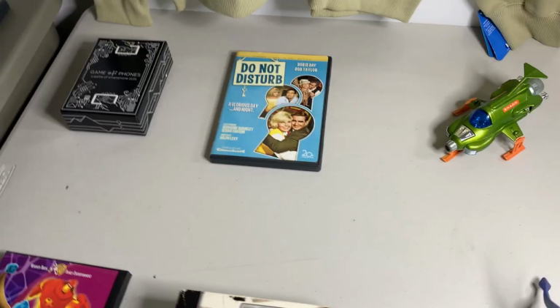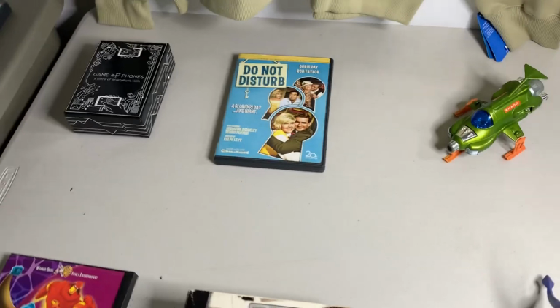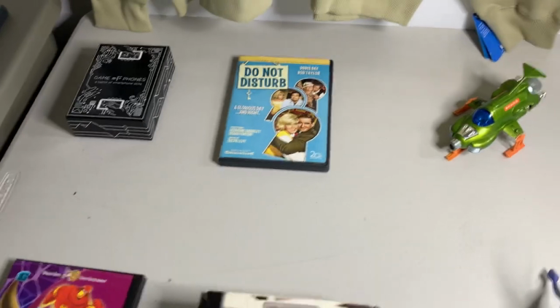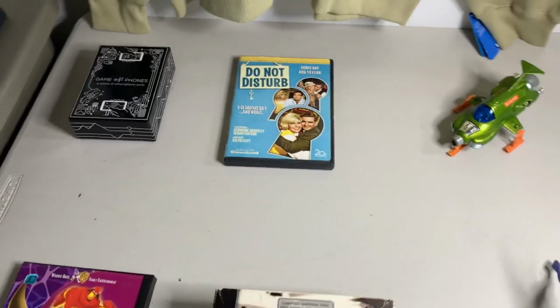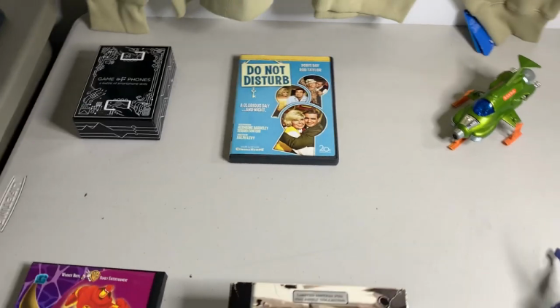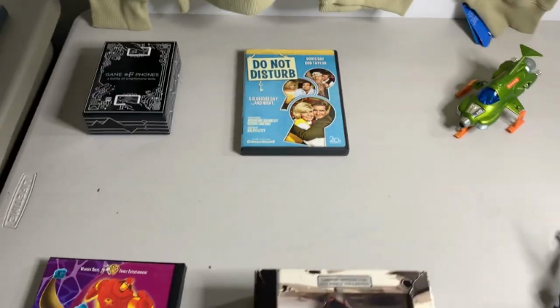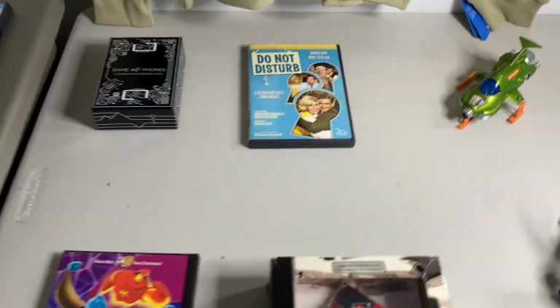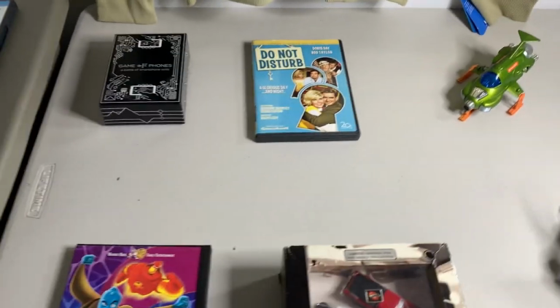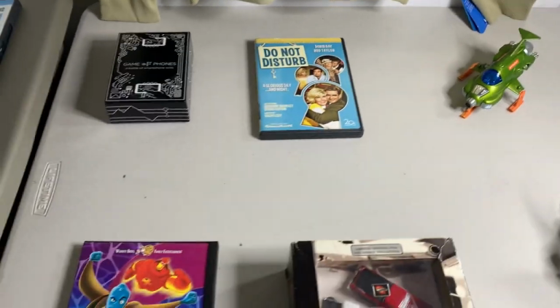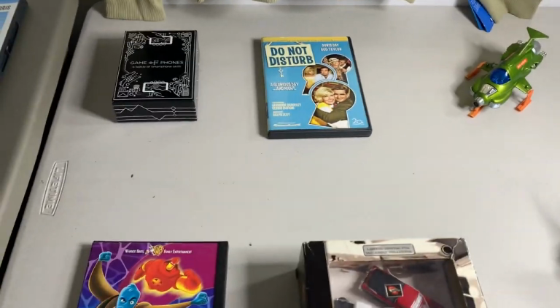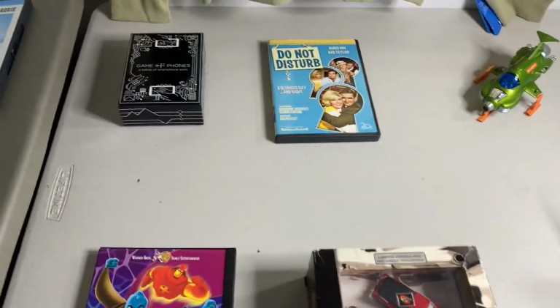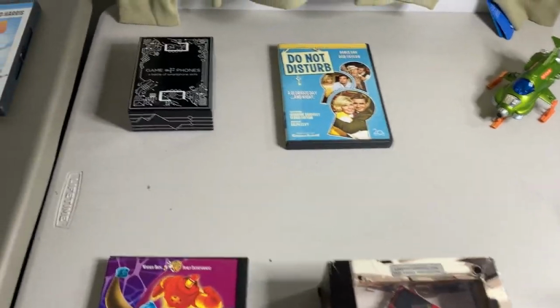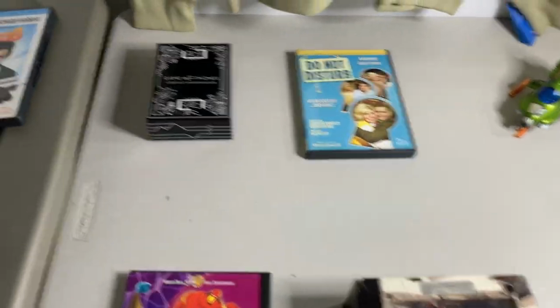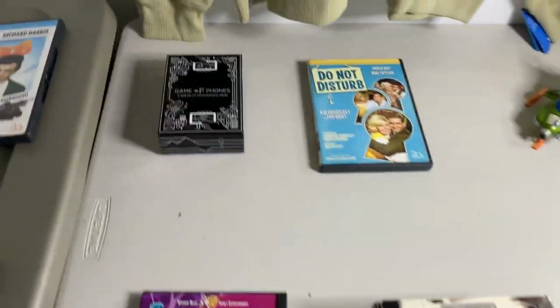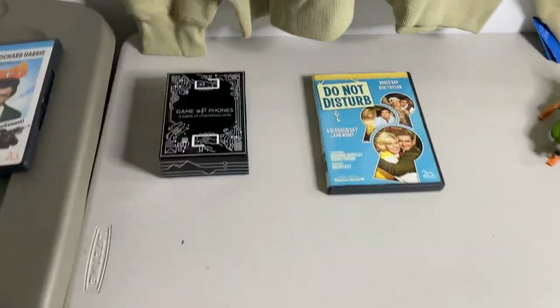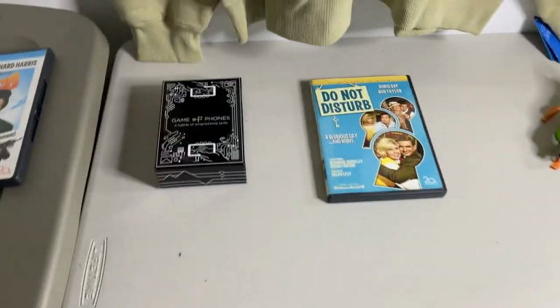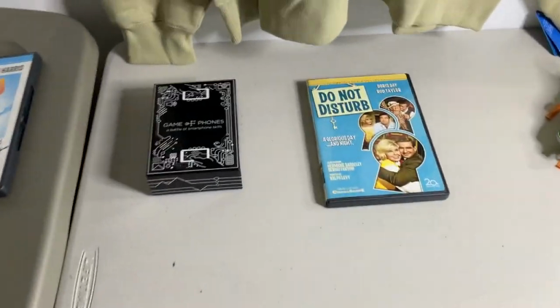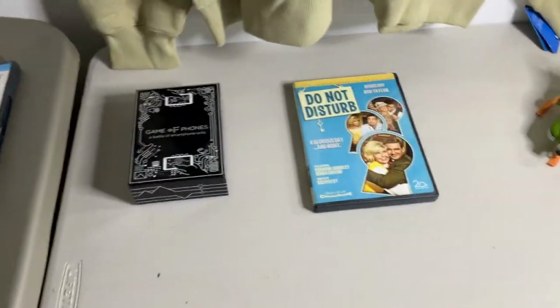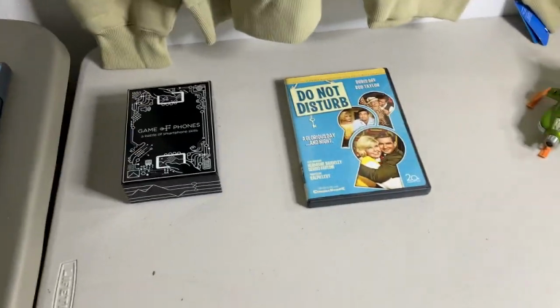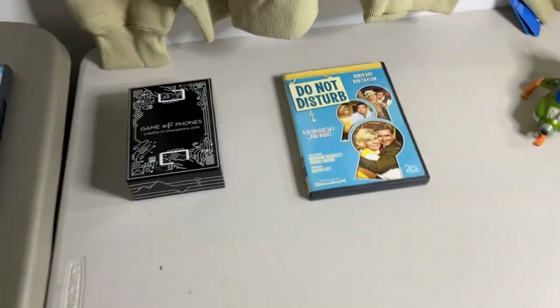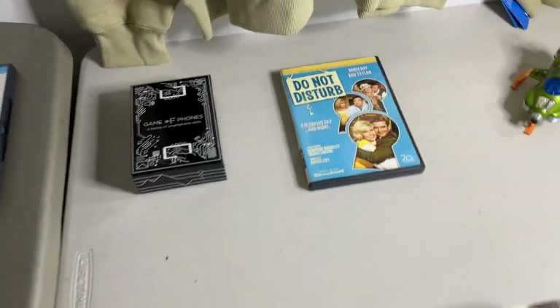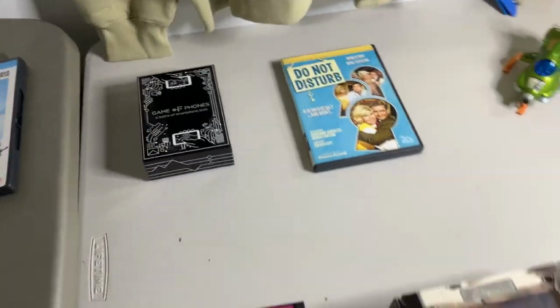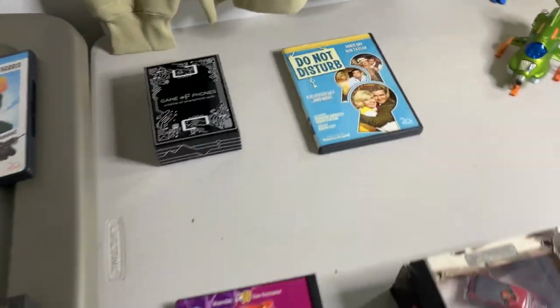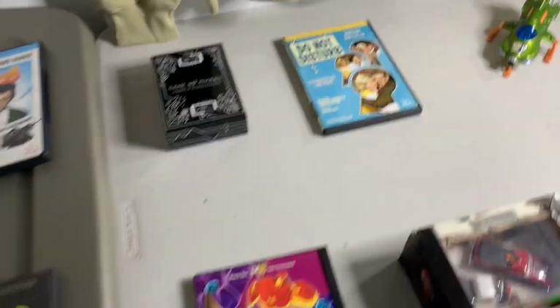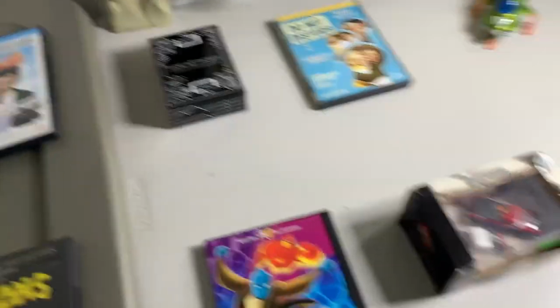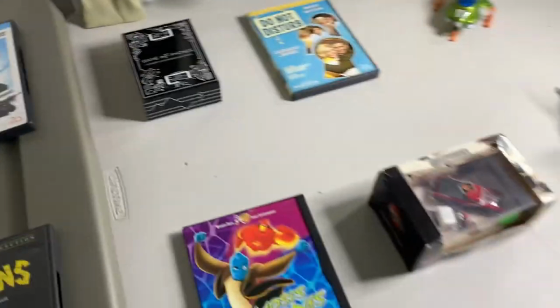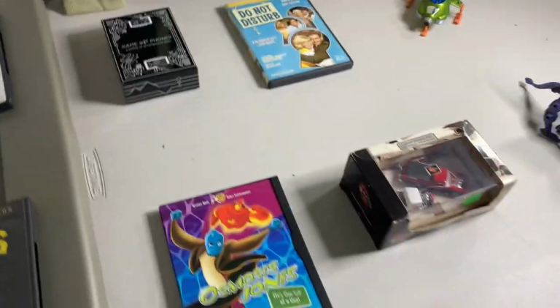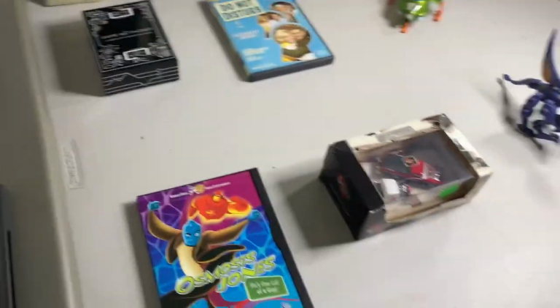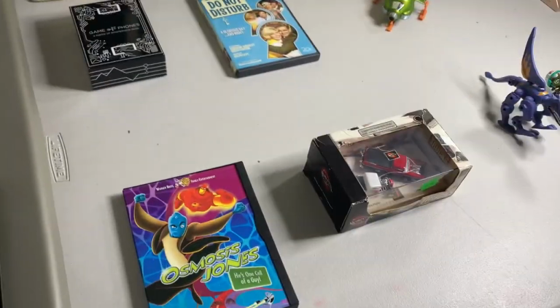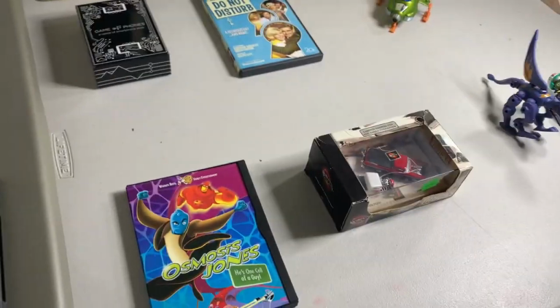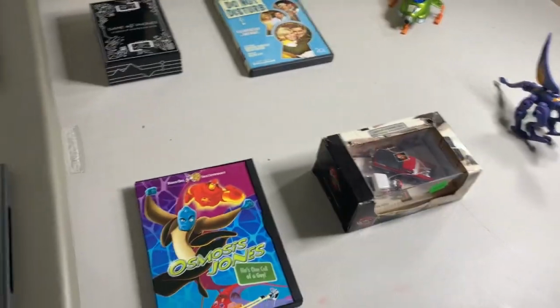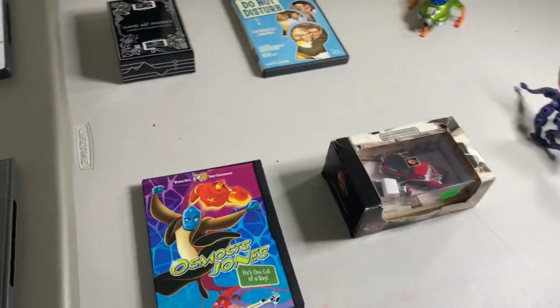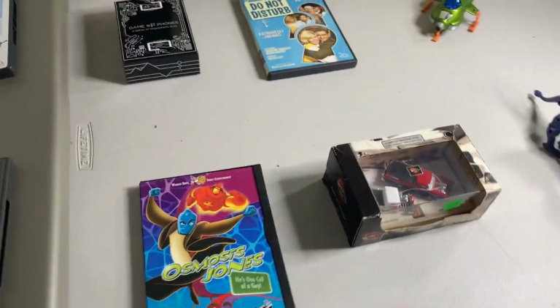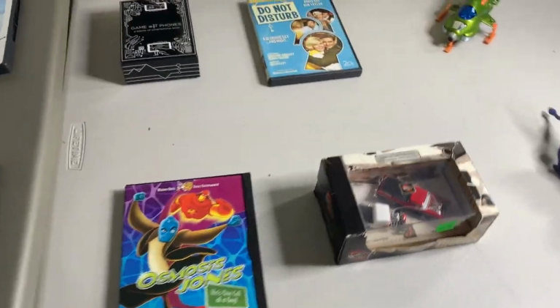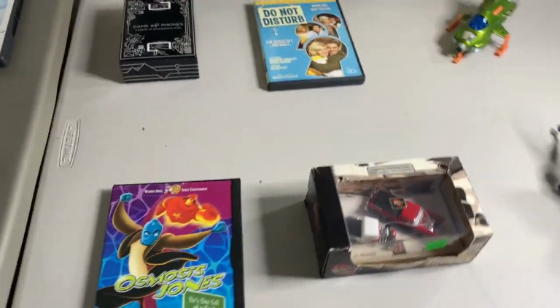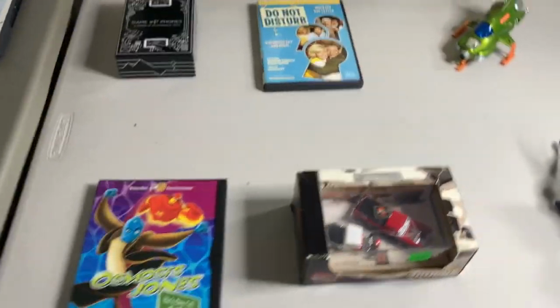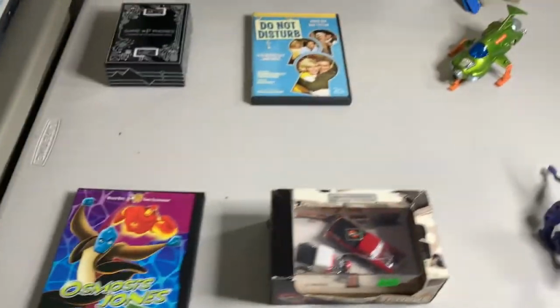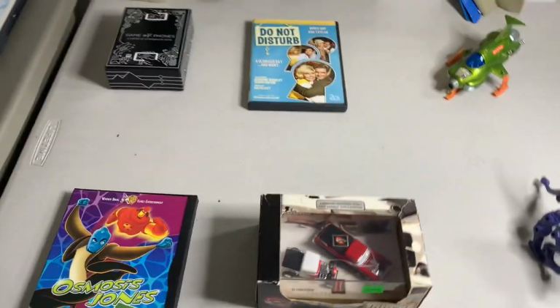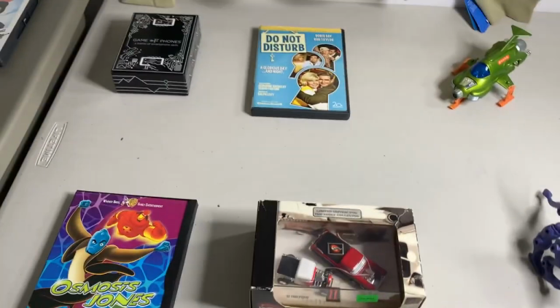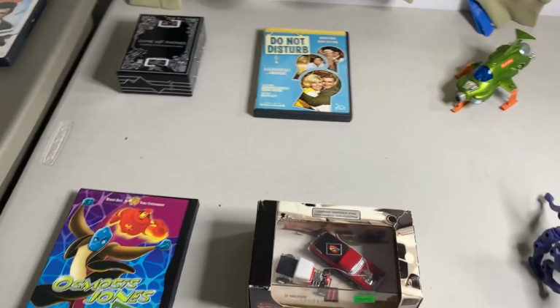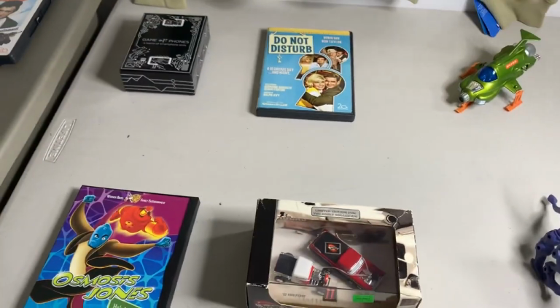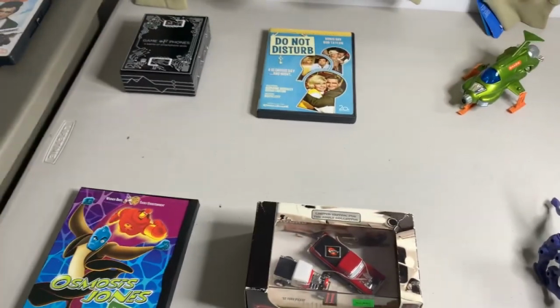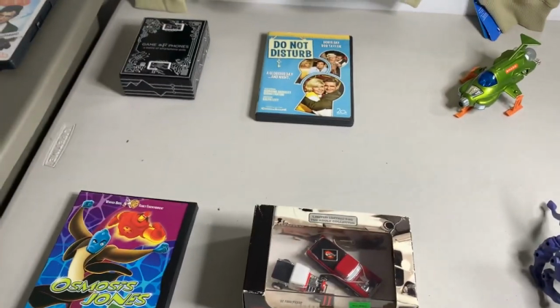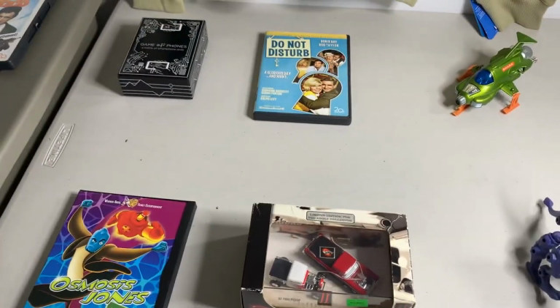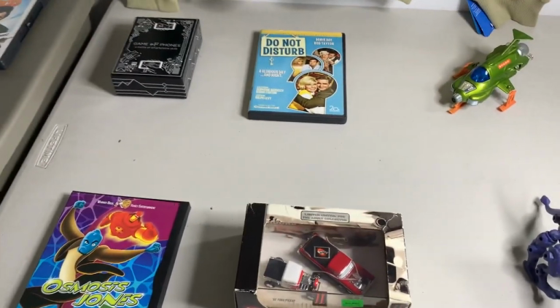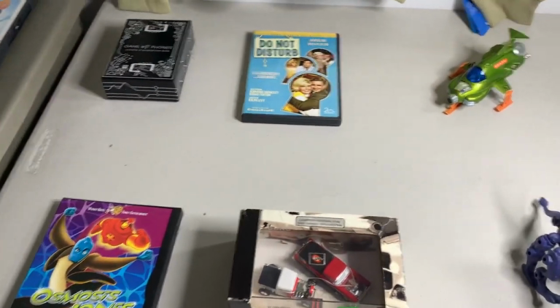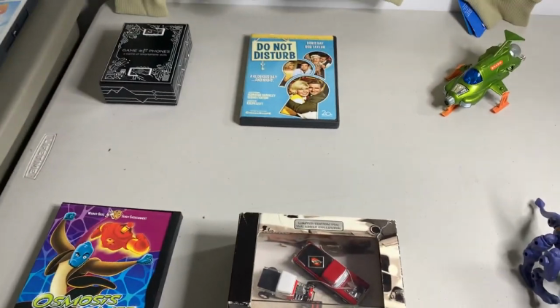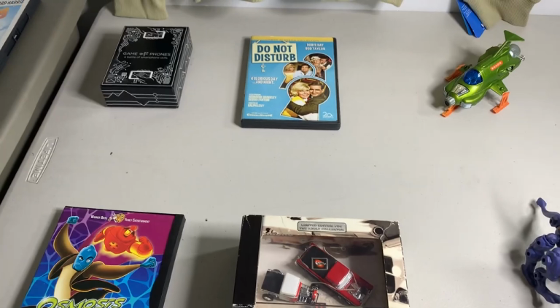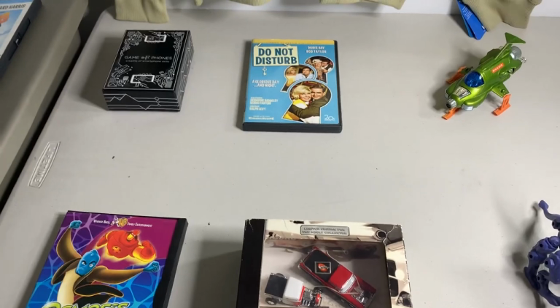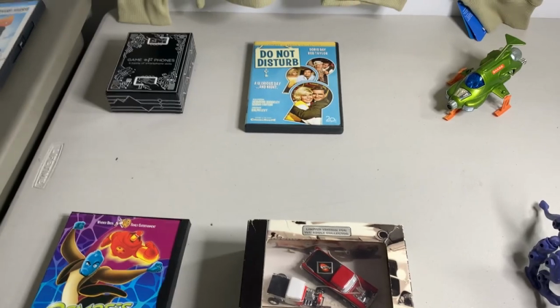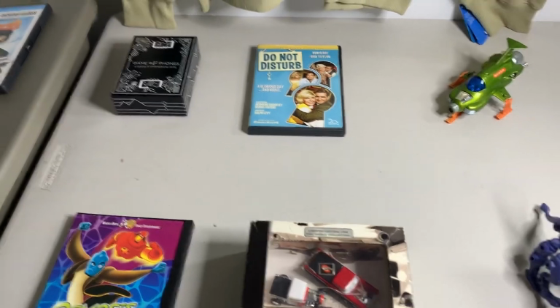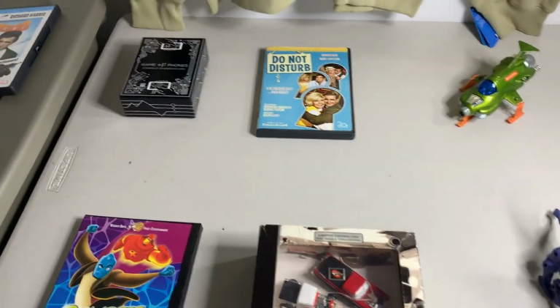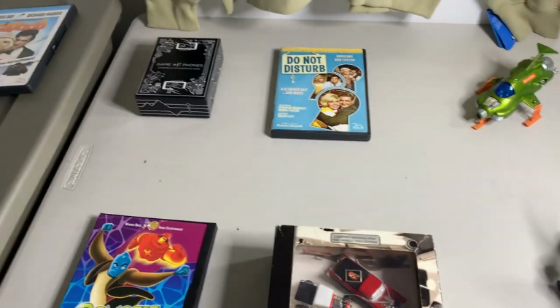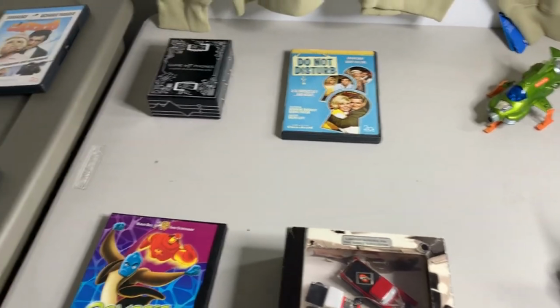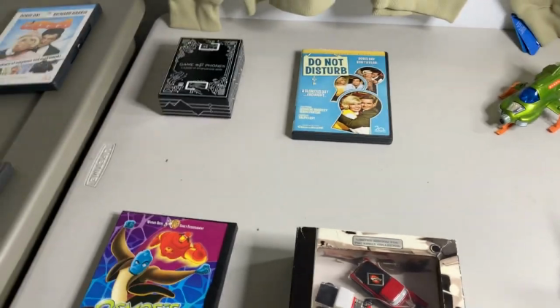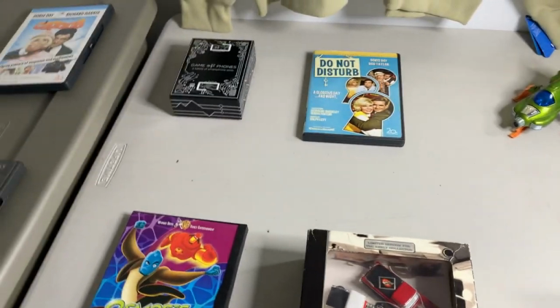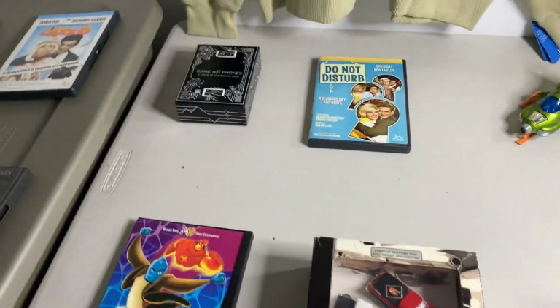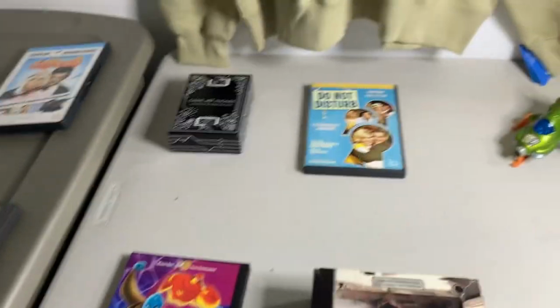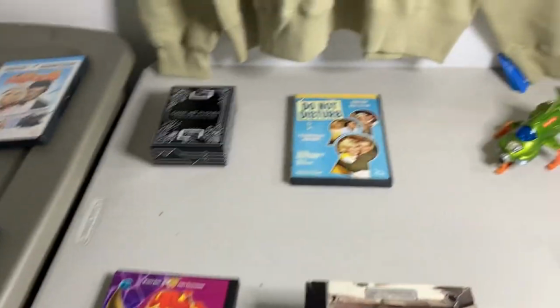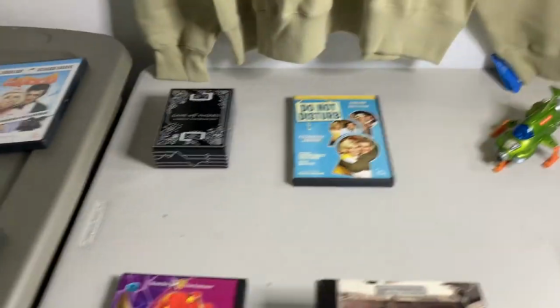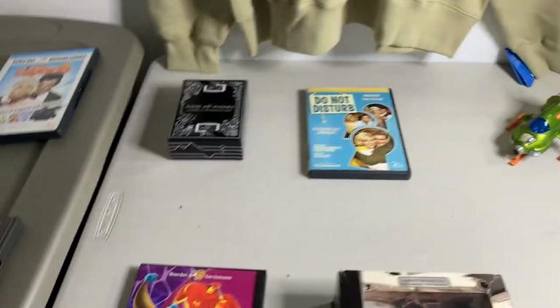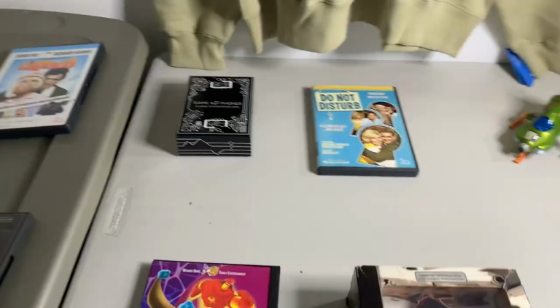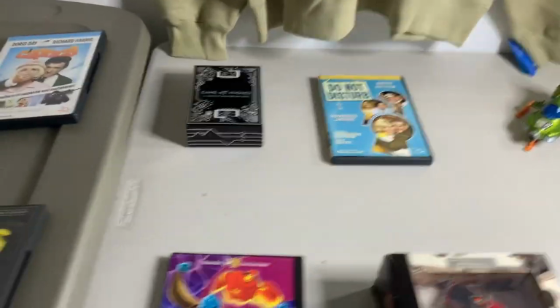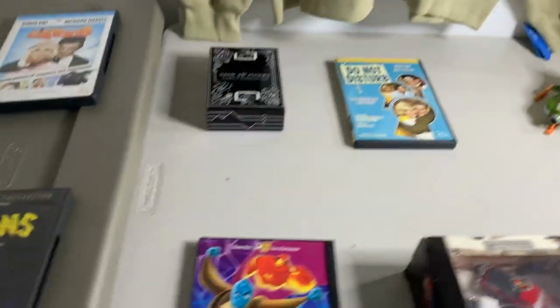It is Monday morning. I have 12 eBay orders to pack up and ship out today — pretty good start to the week. Let's go over everything that's sold.